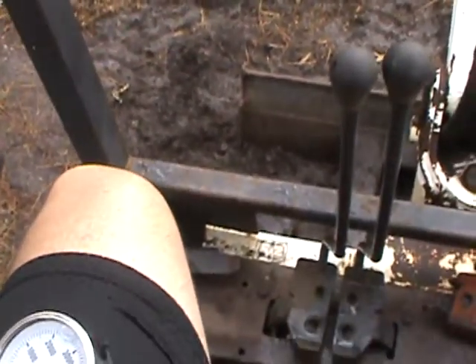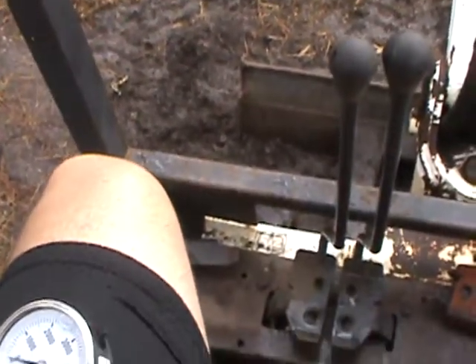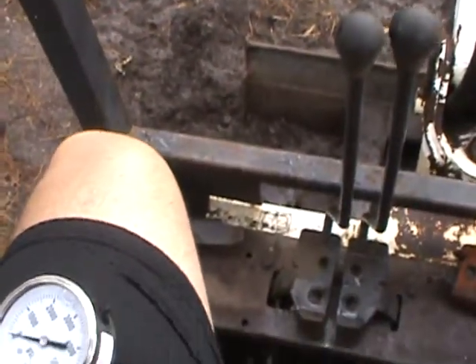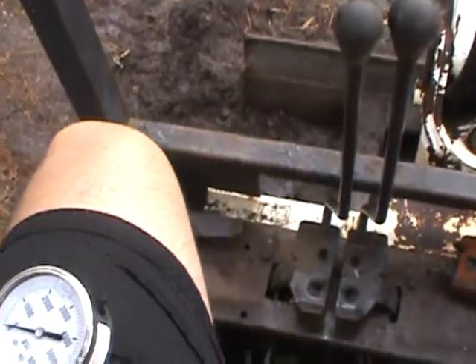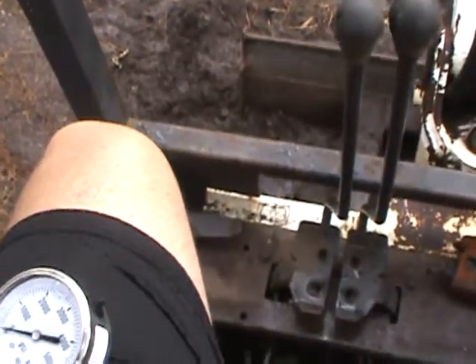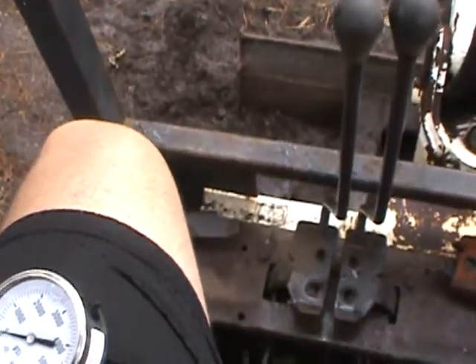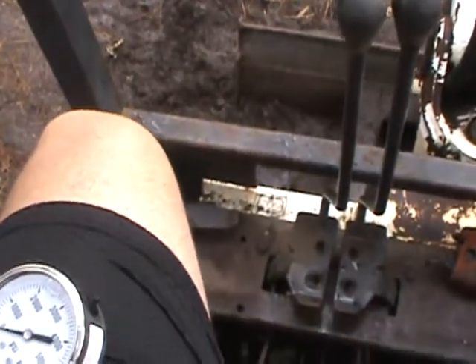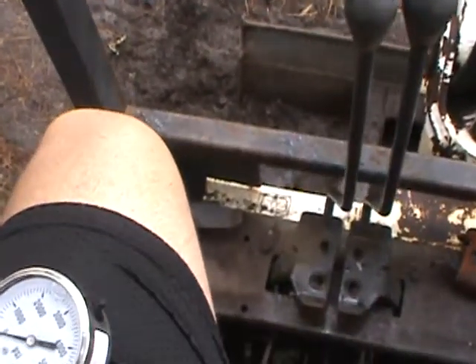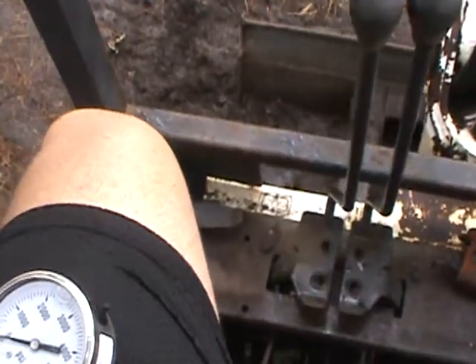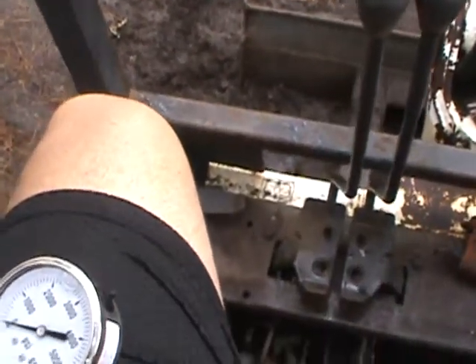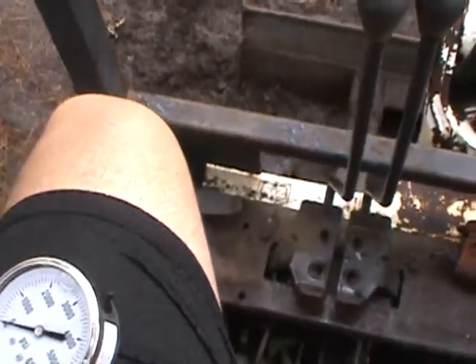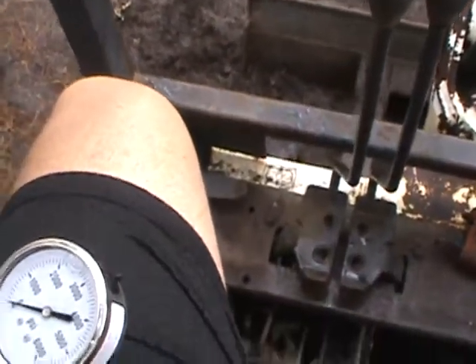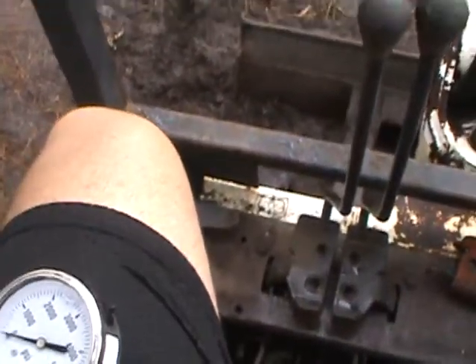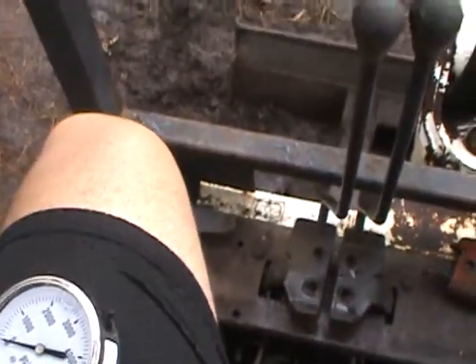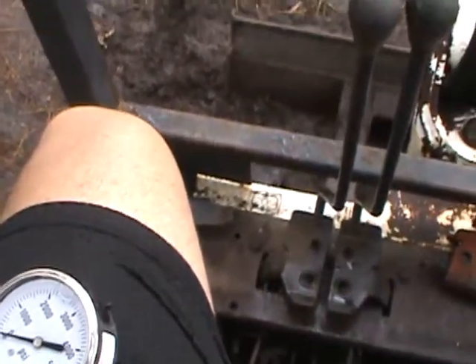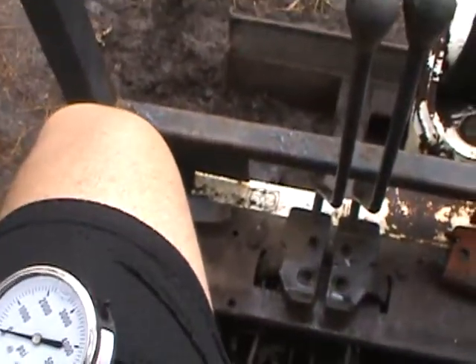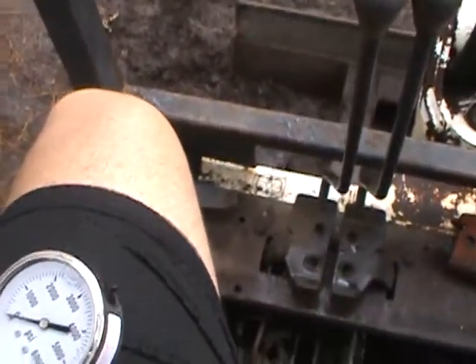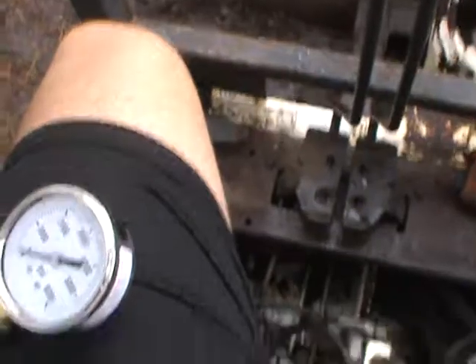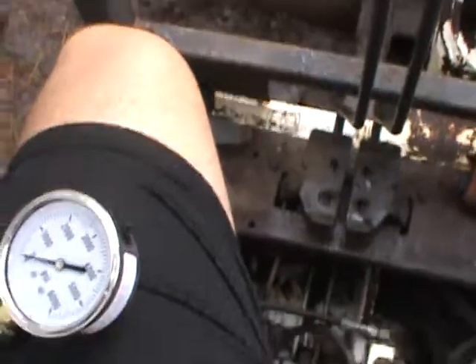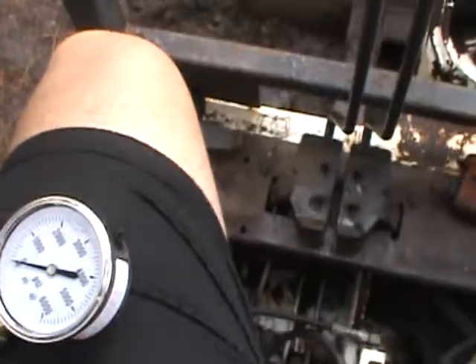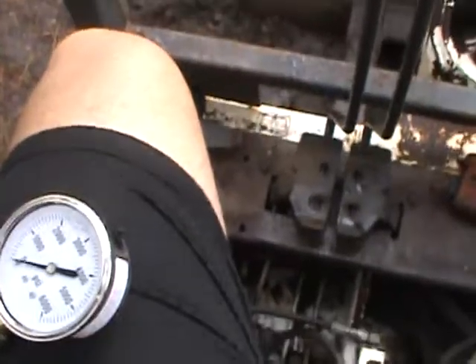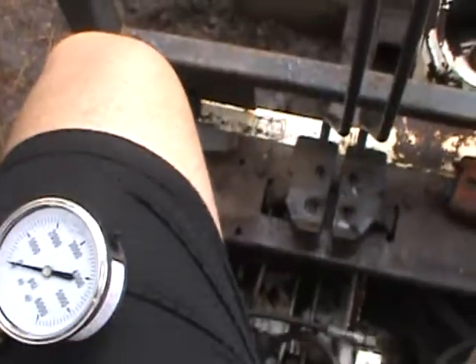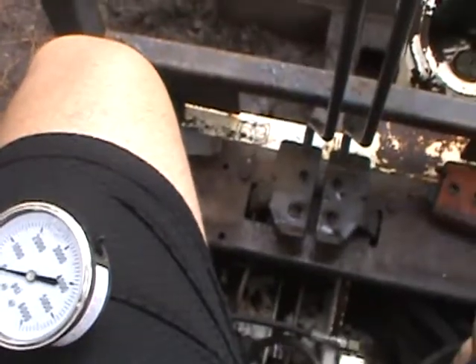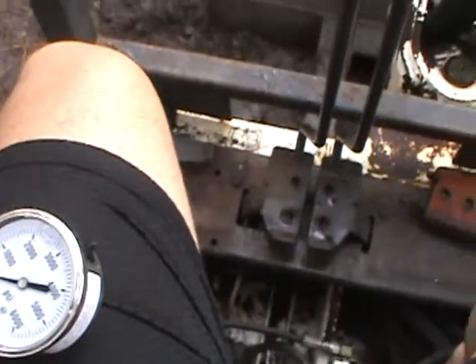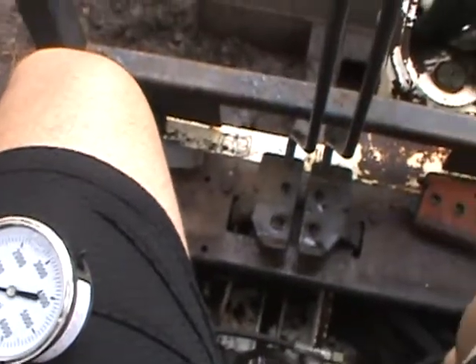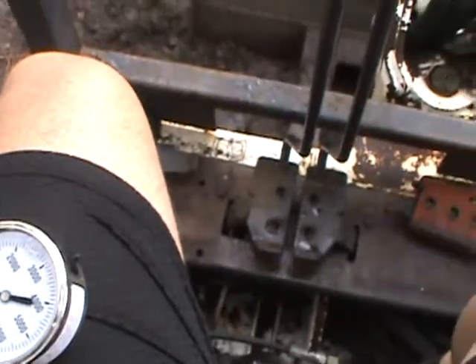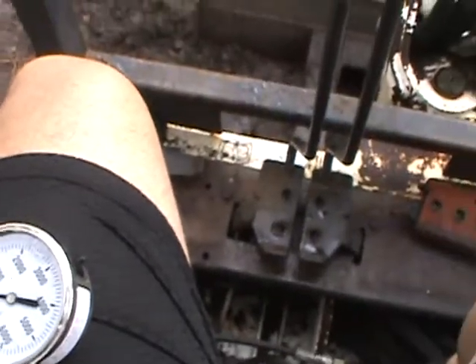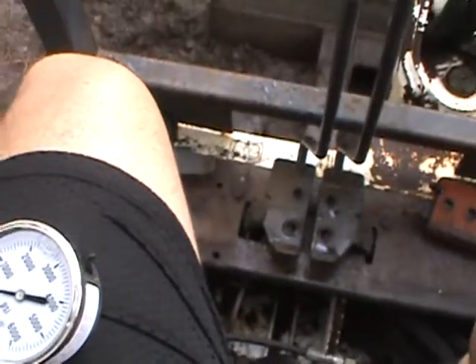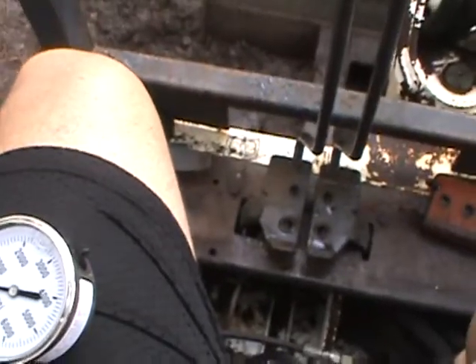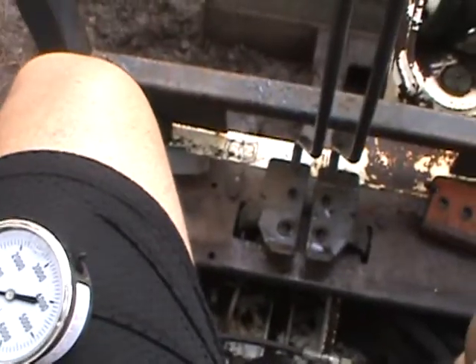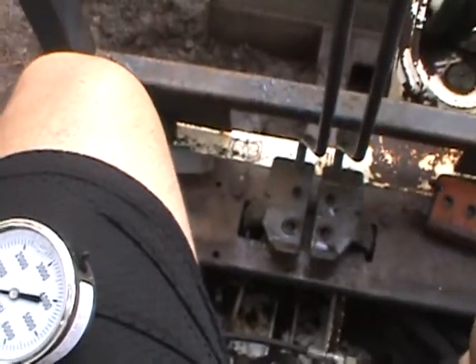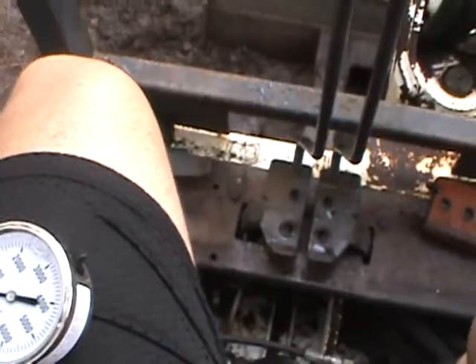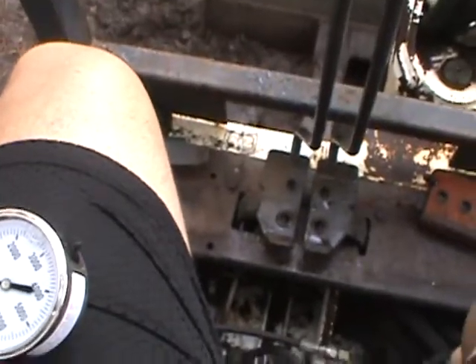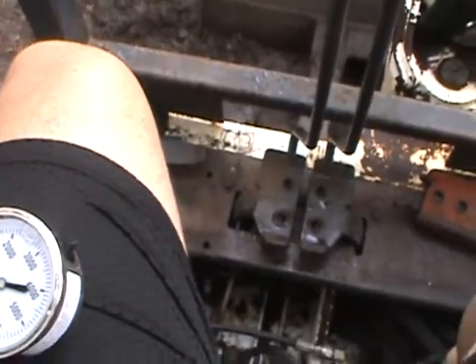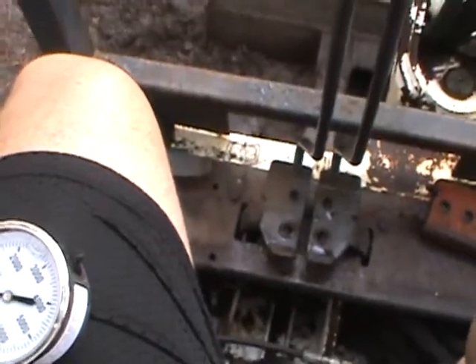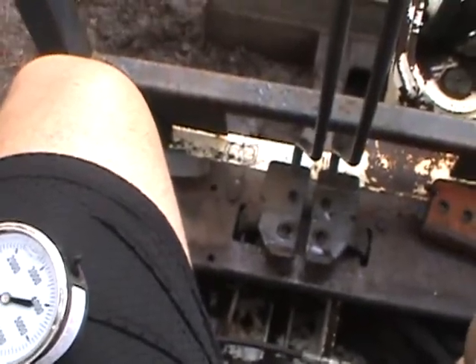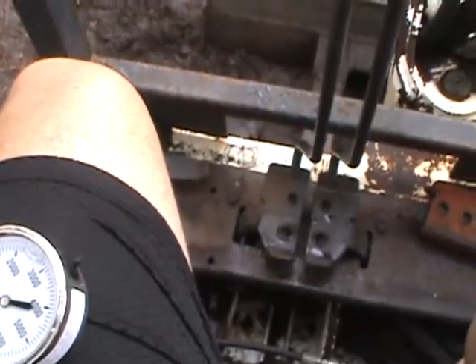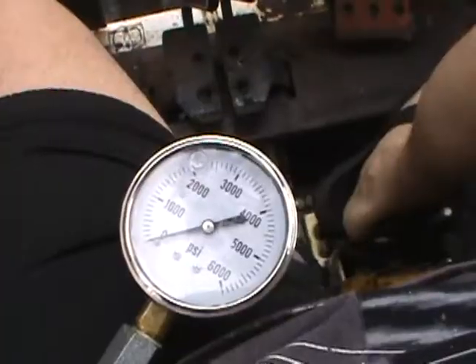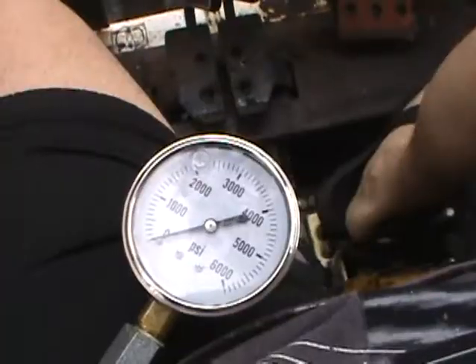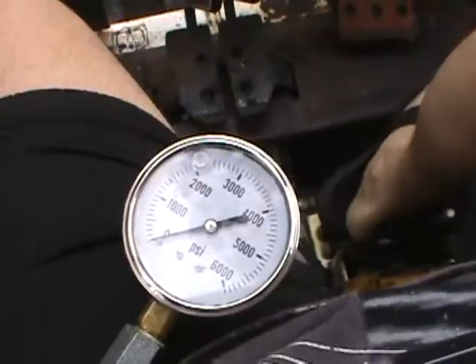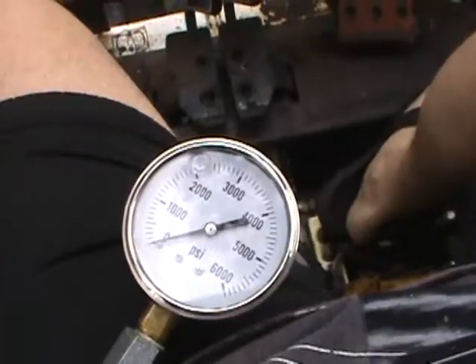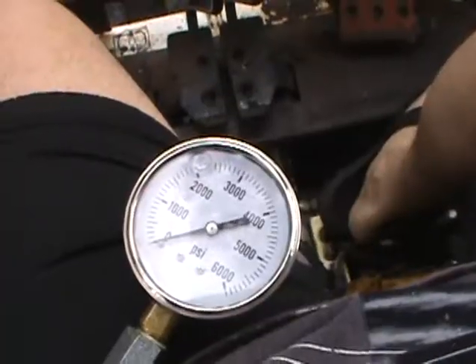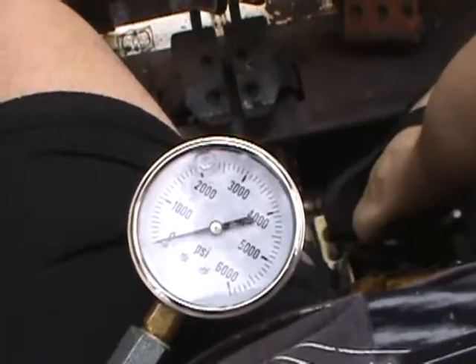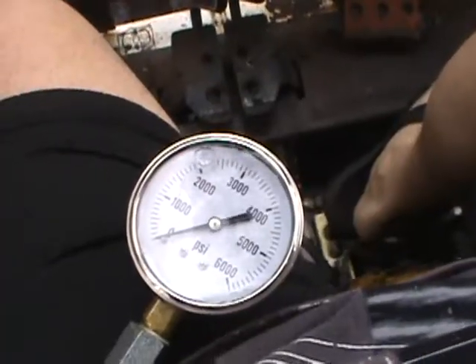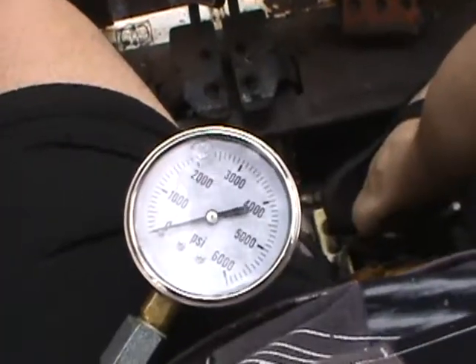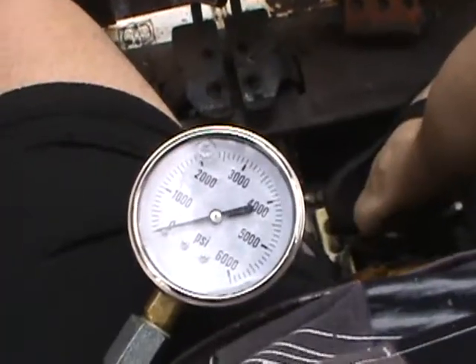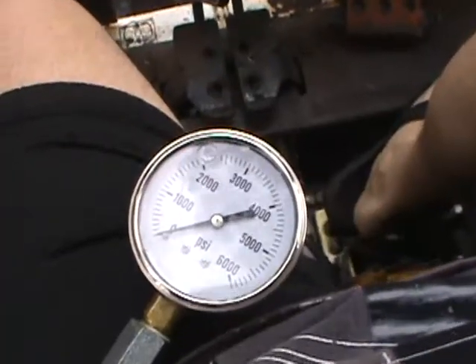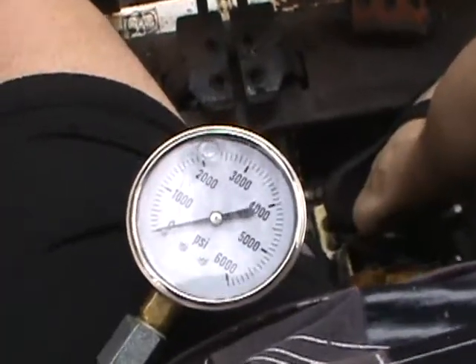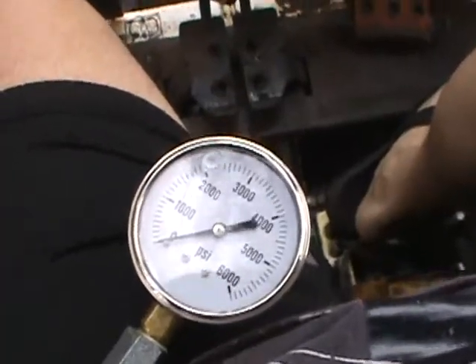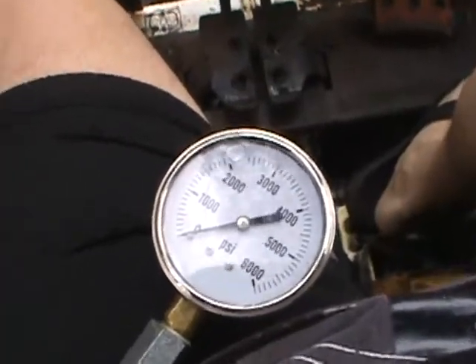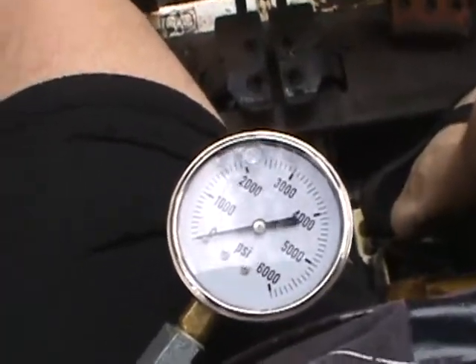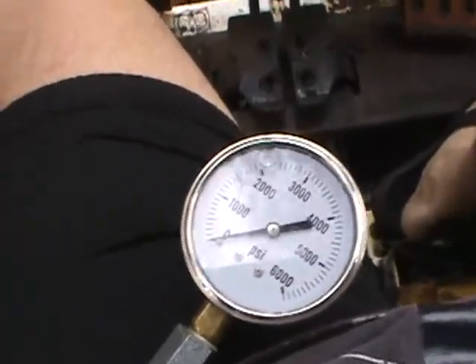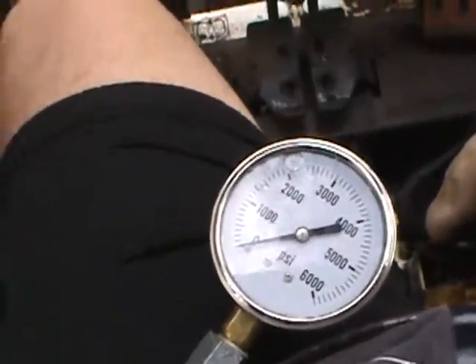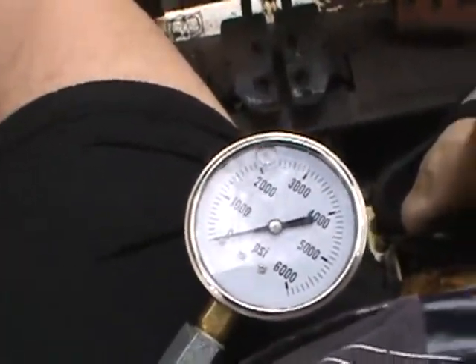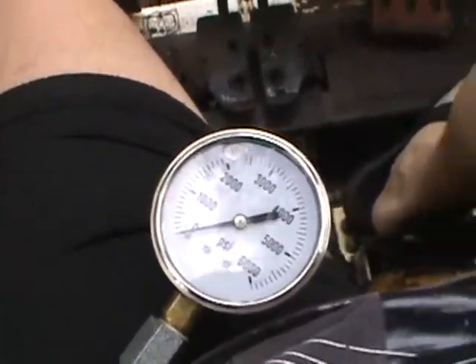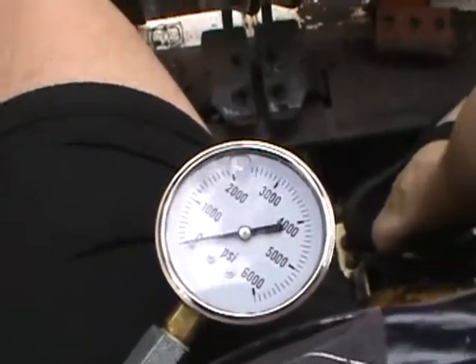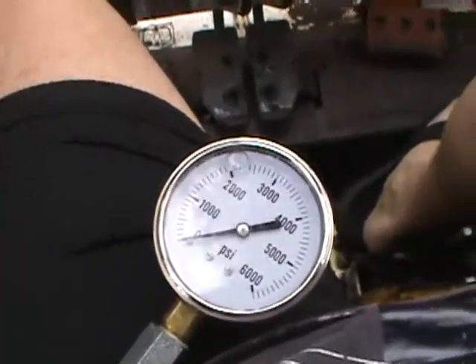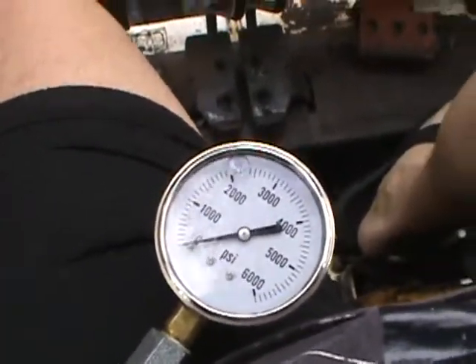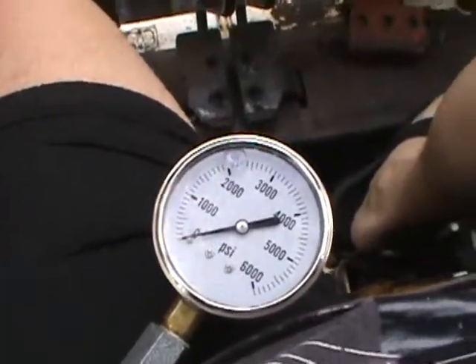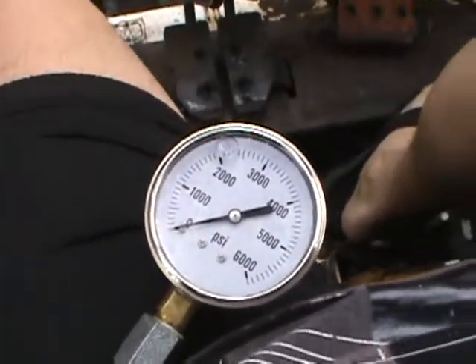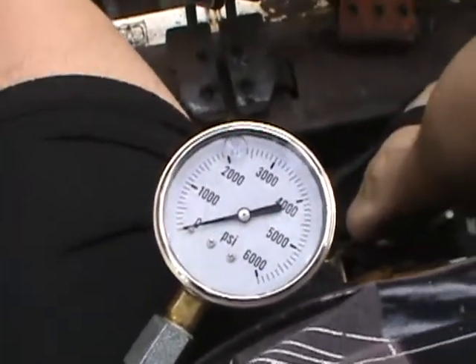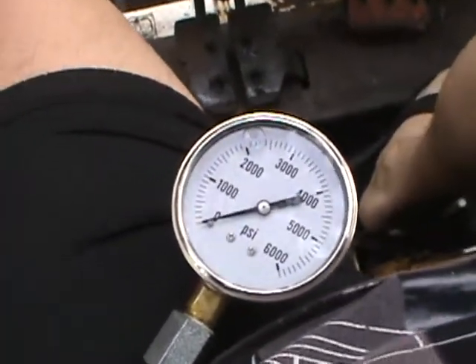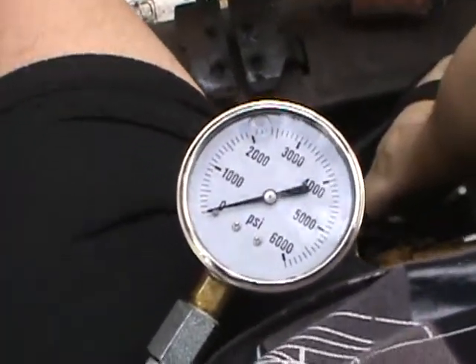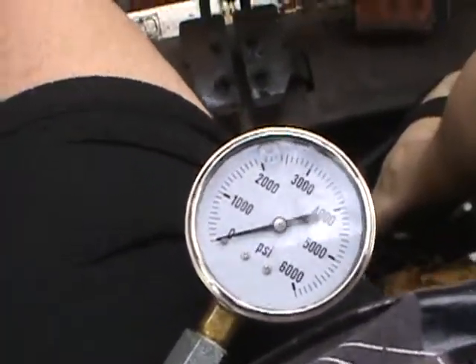I'll swap it out and then get back with you here in a second. This is the old motor here.